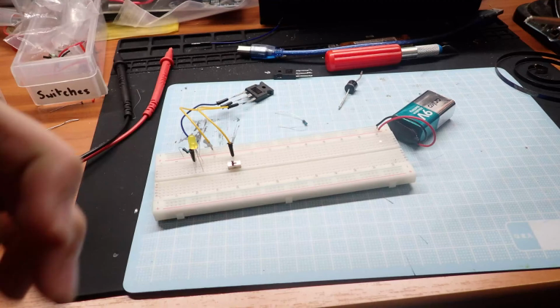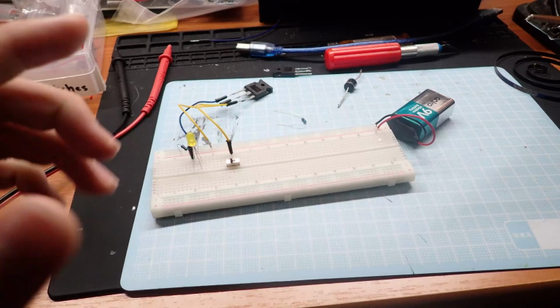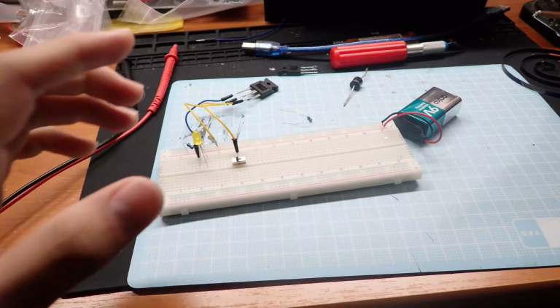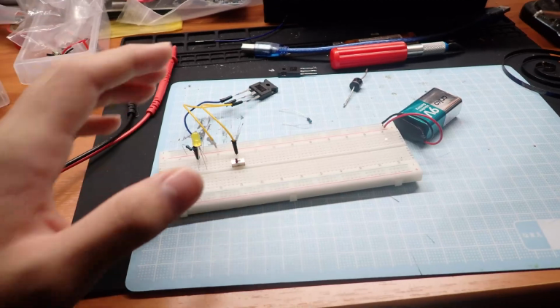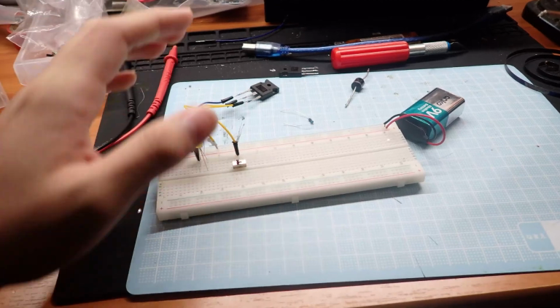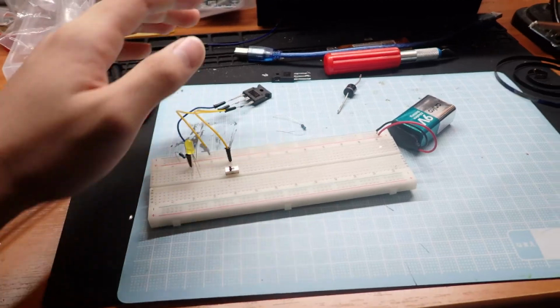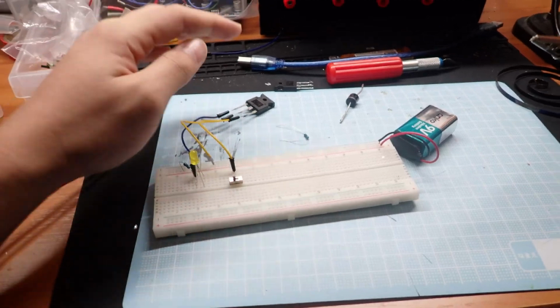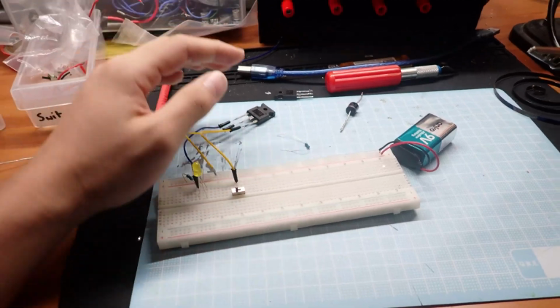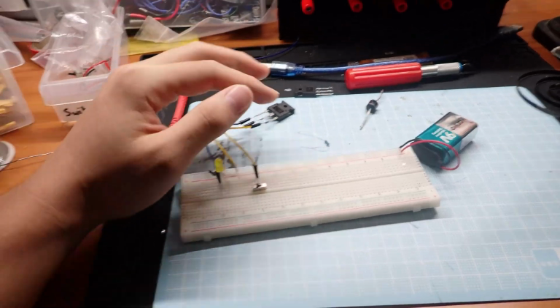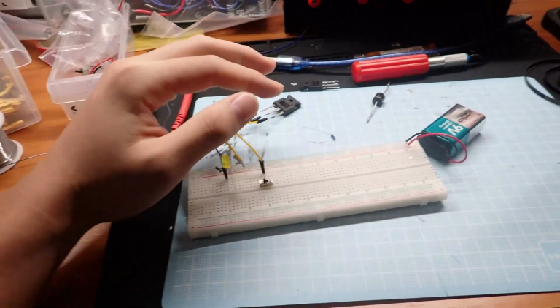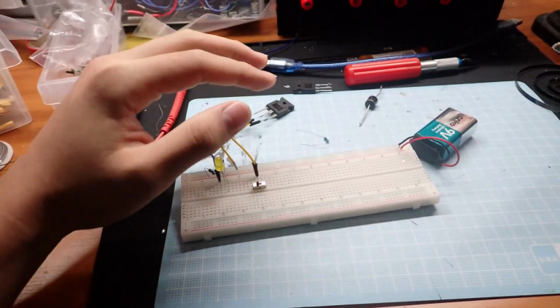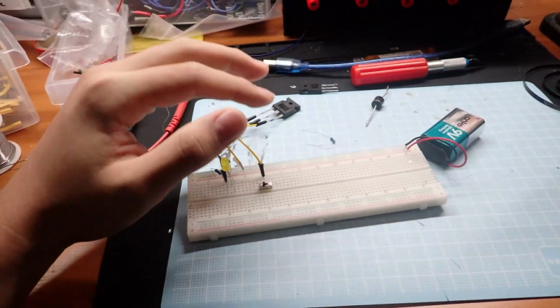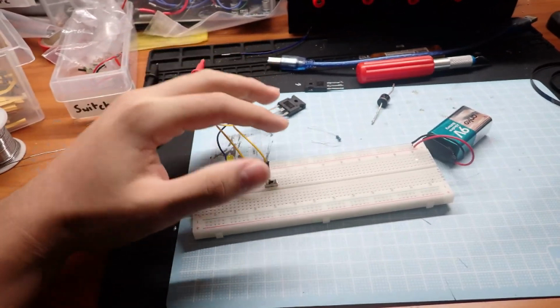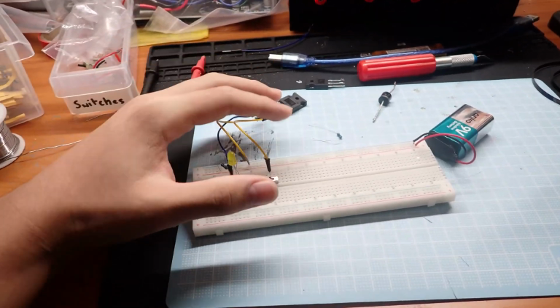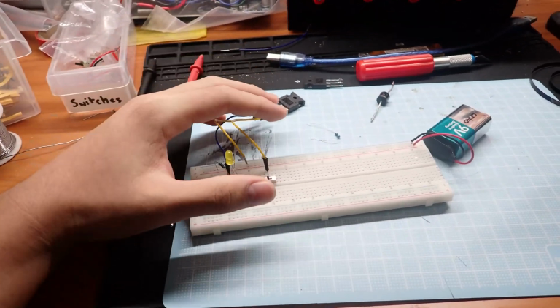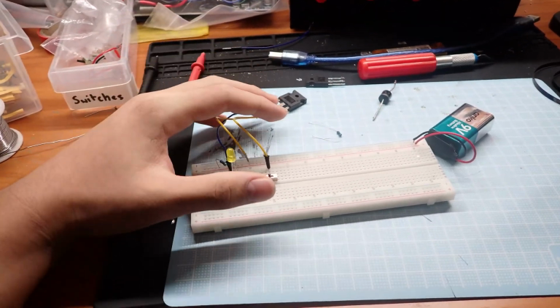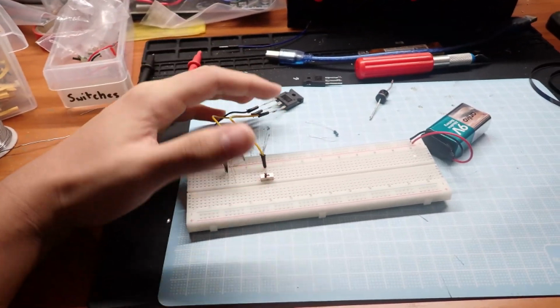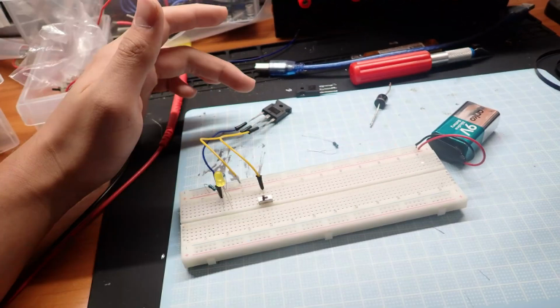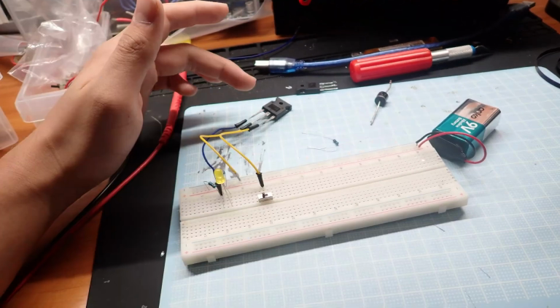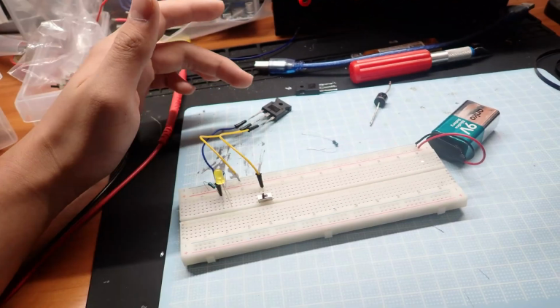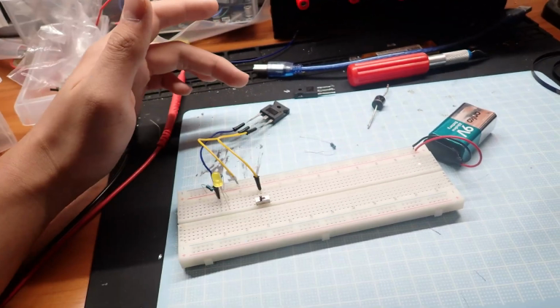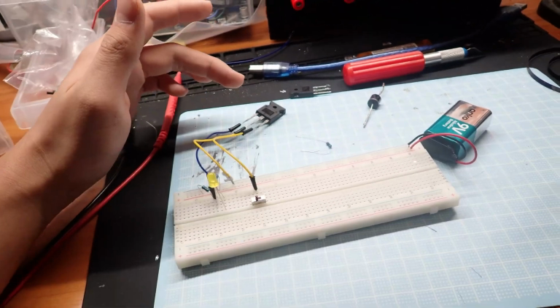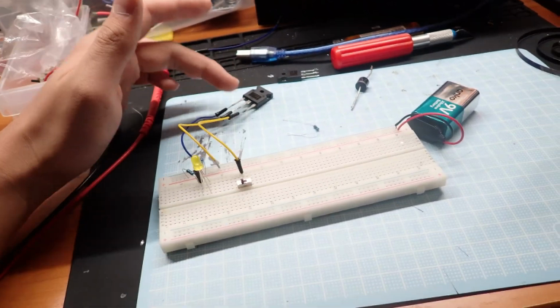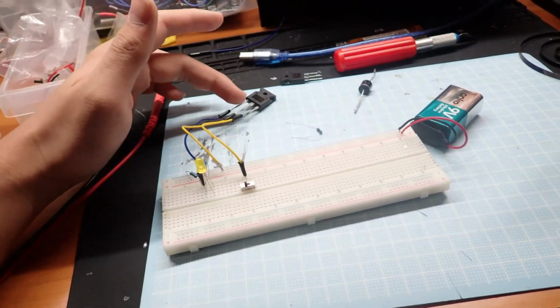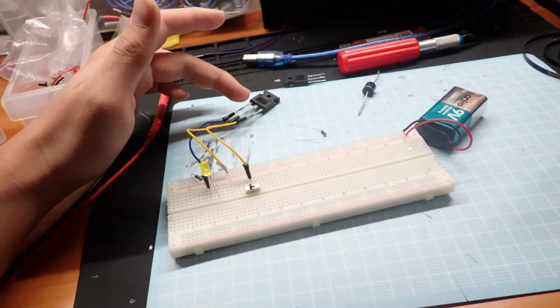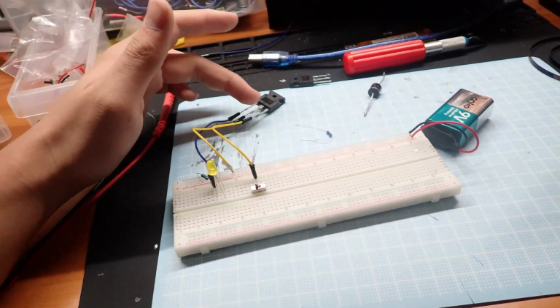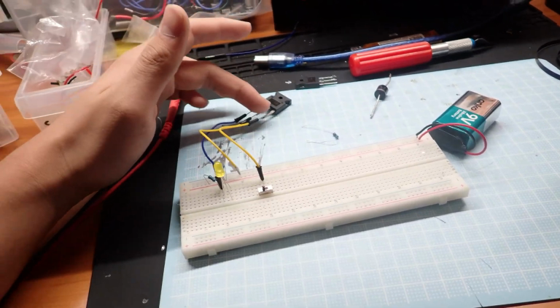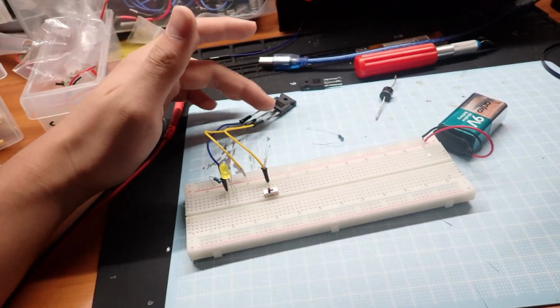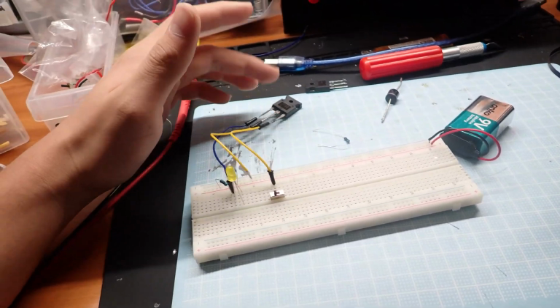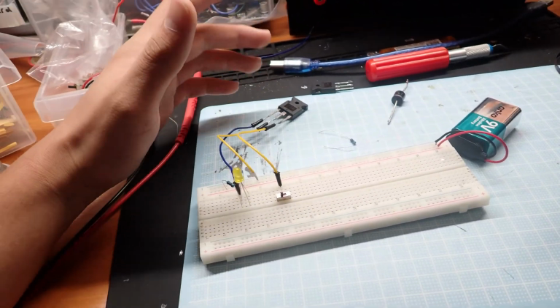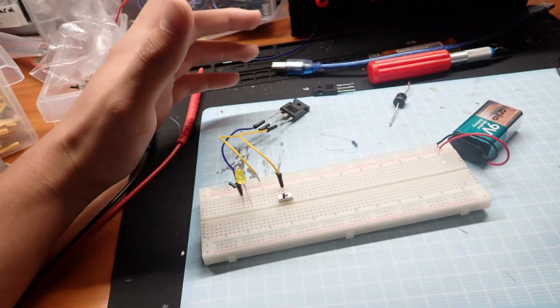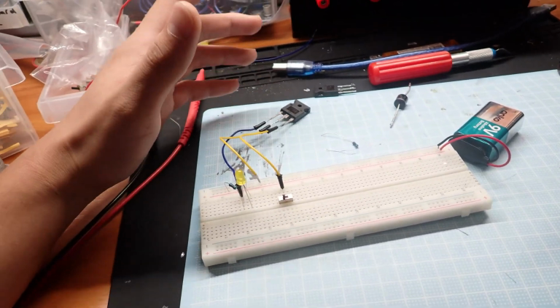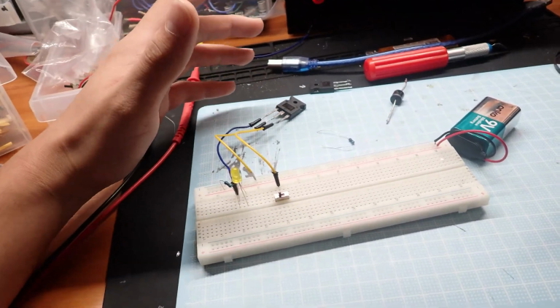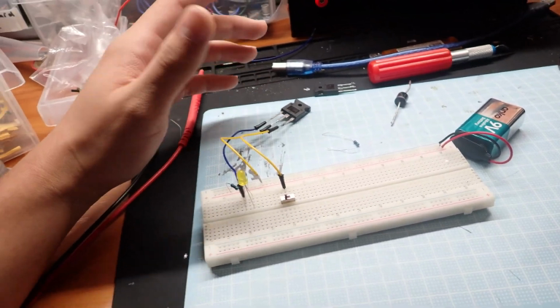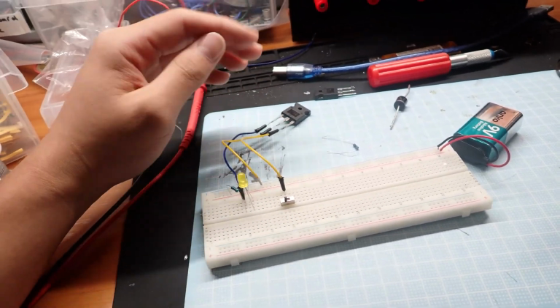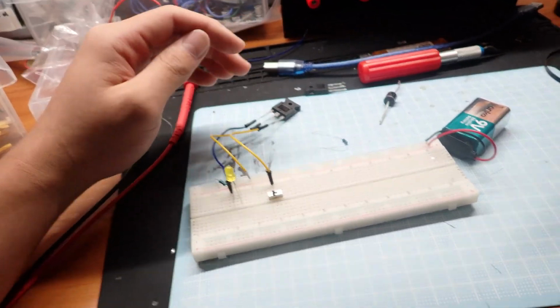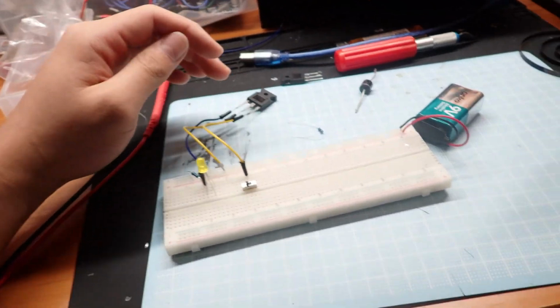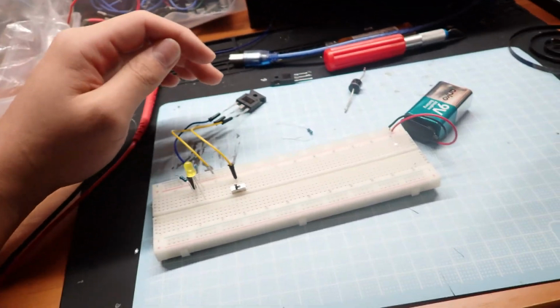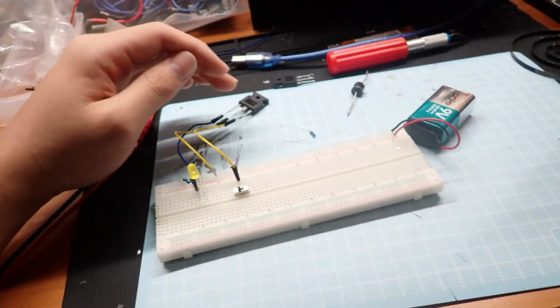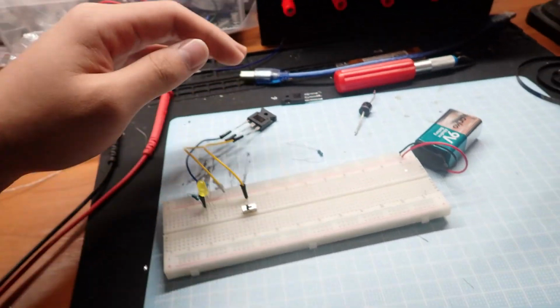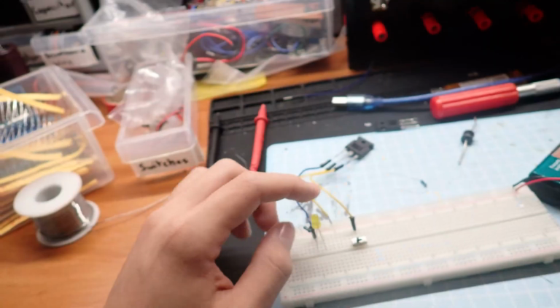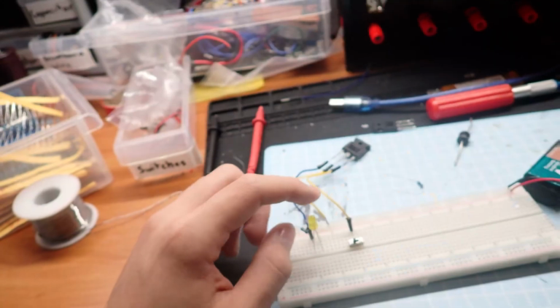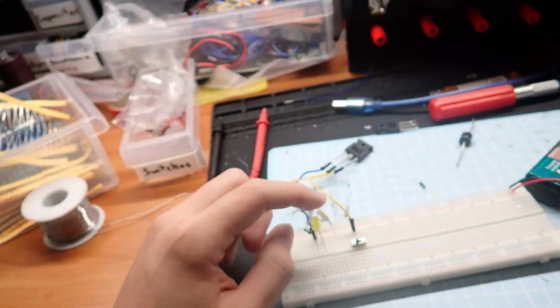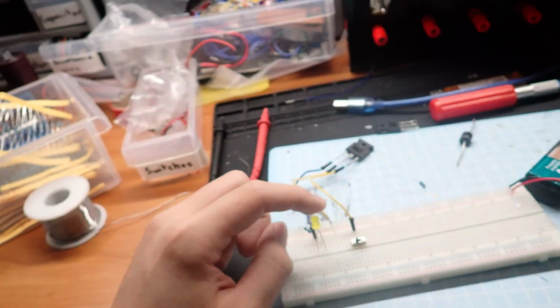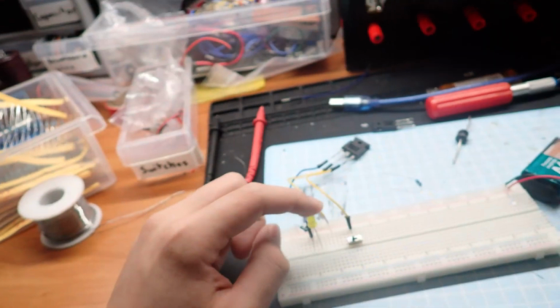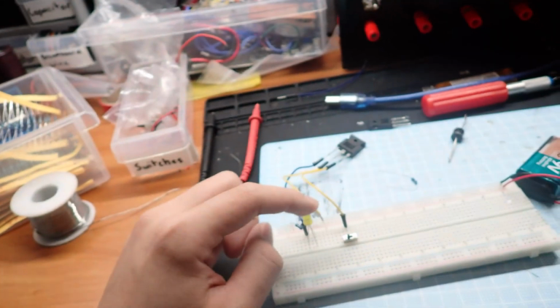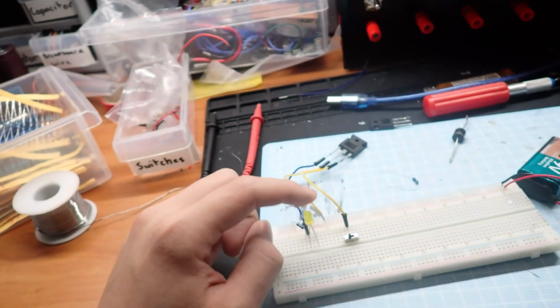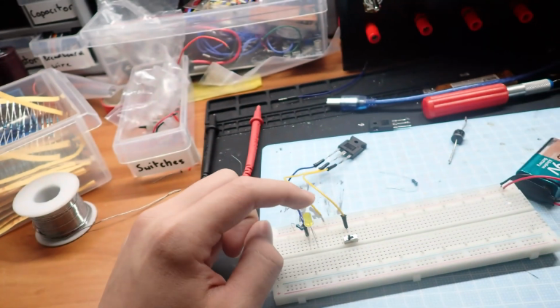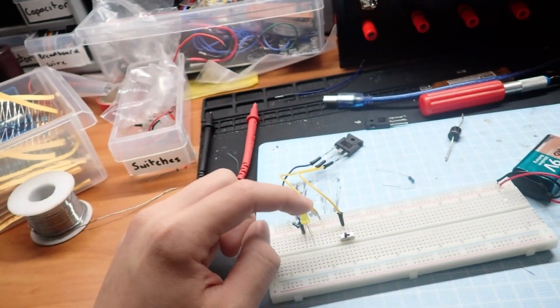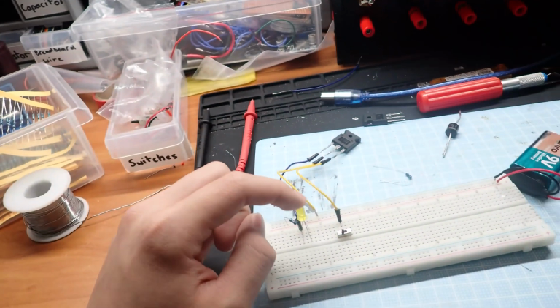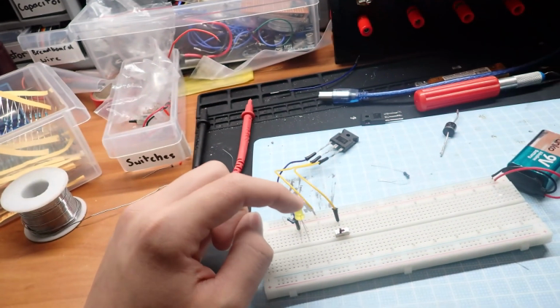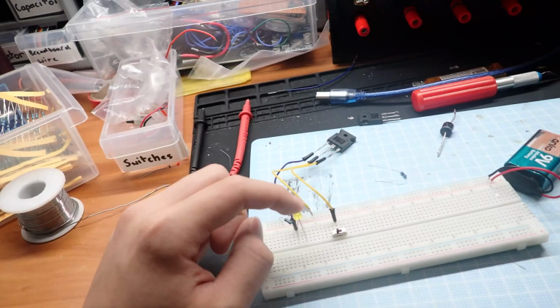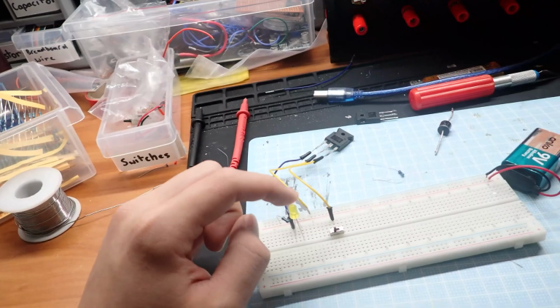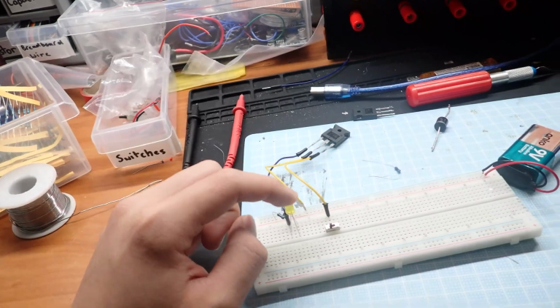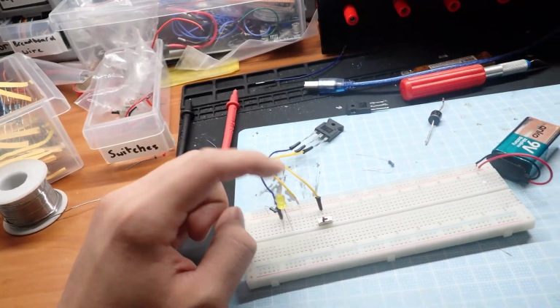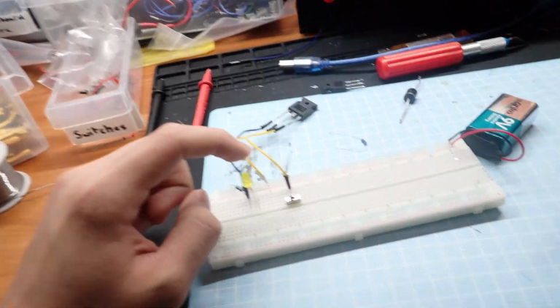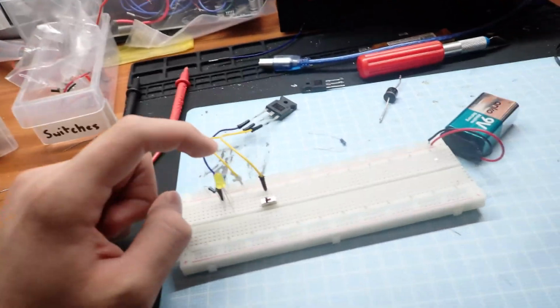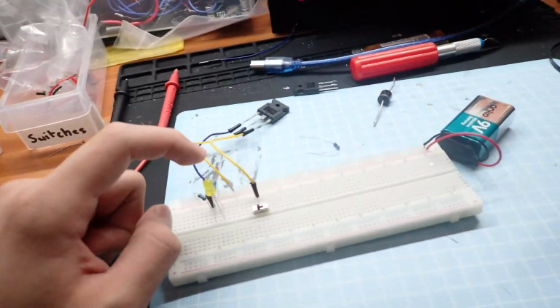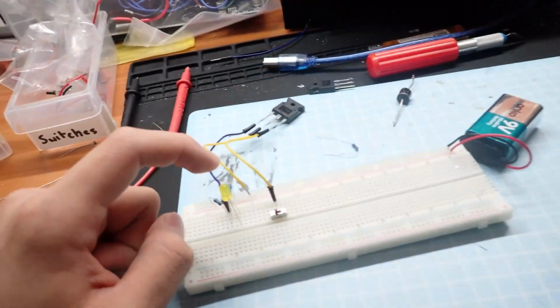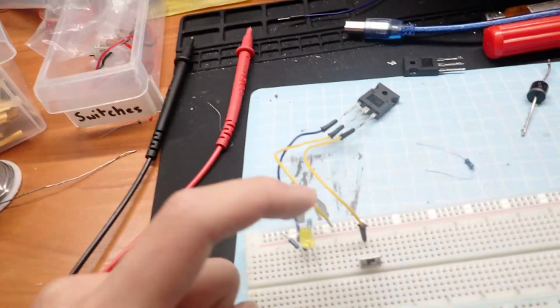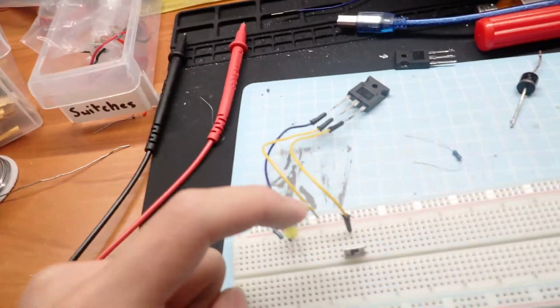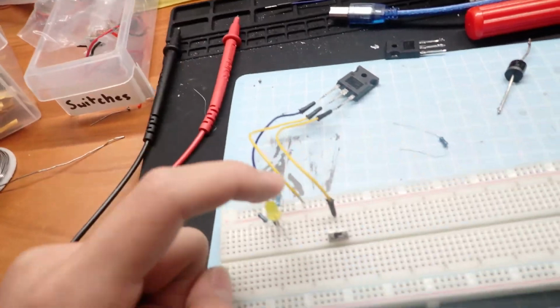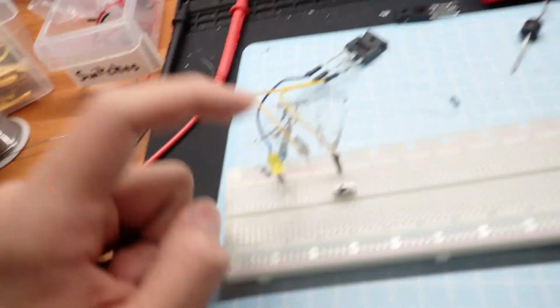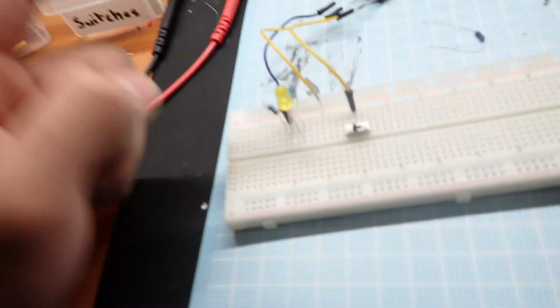Alright, so I just built this circuit. When the anode and cathode gate closes, then this LED will be bright.